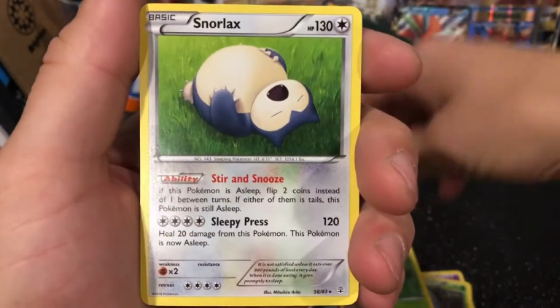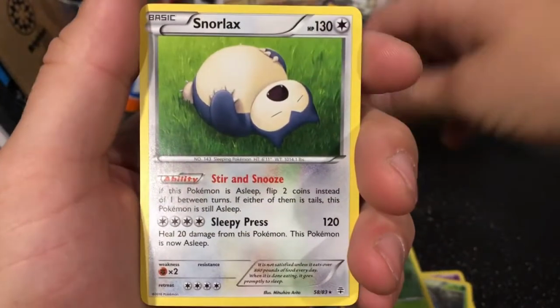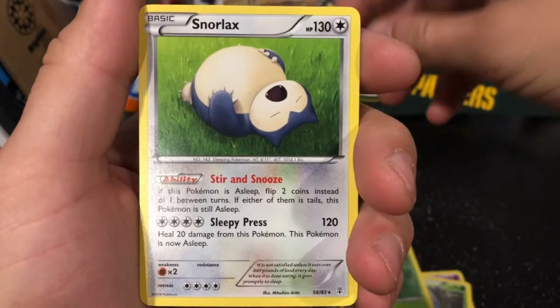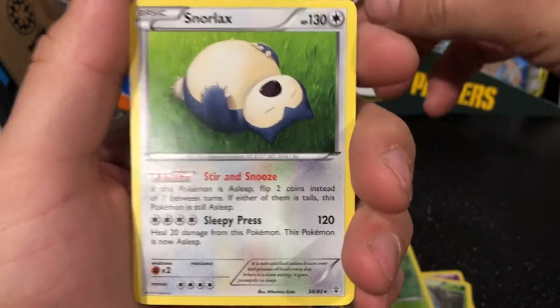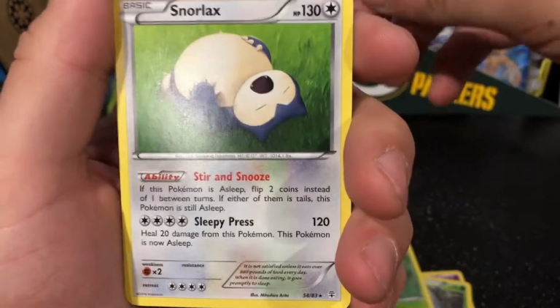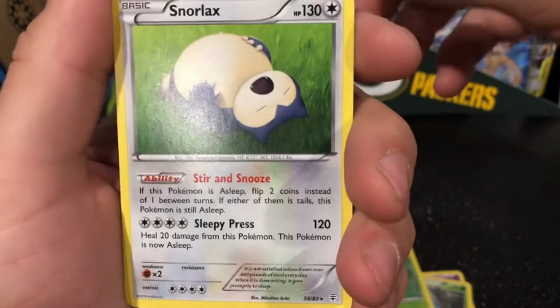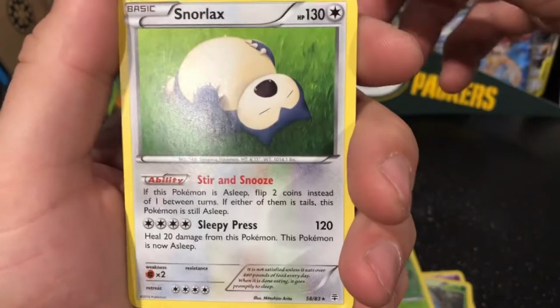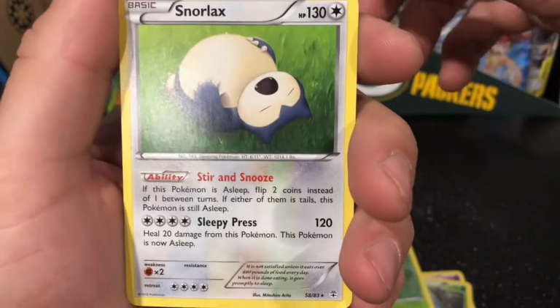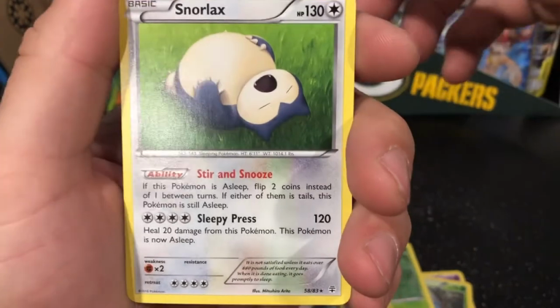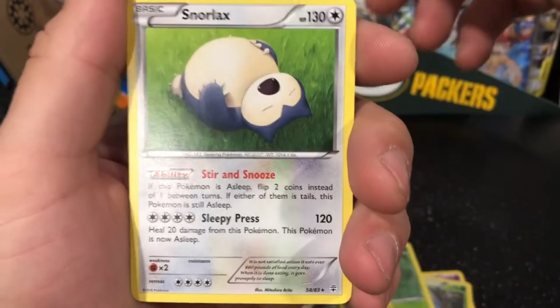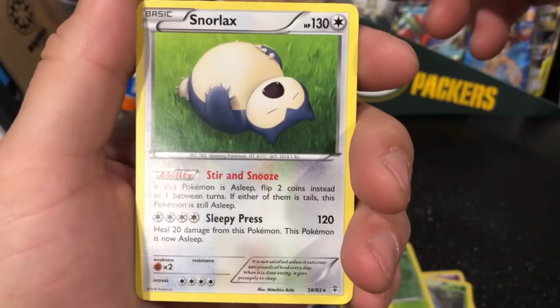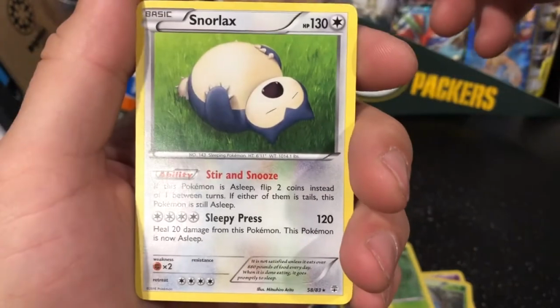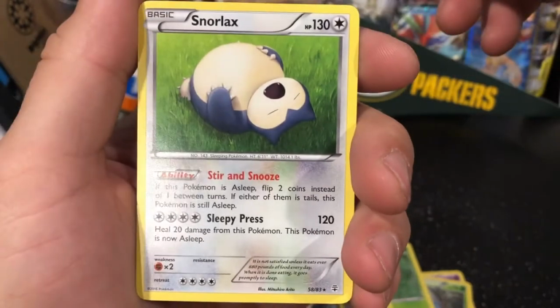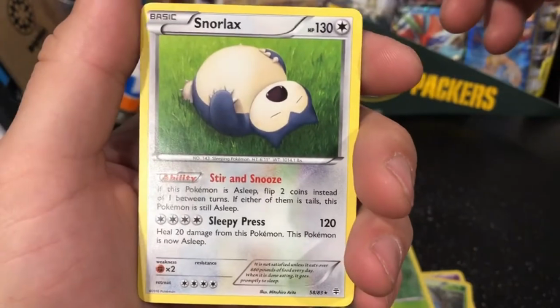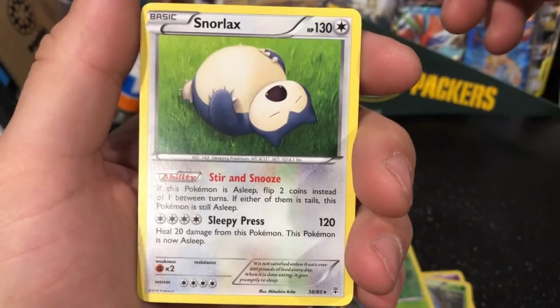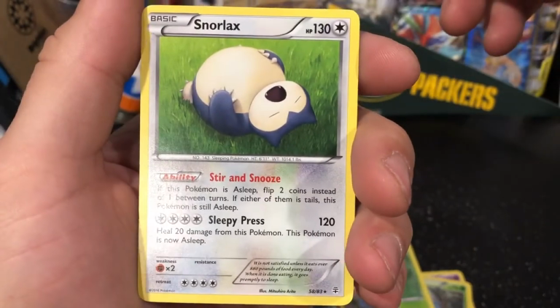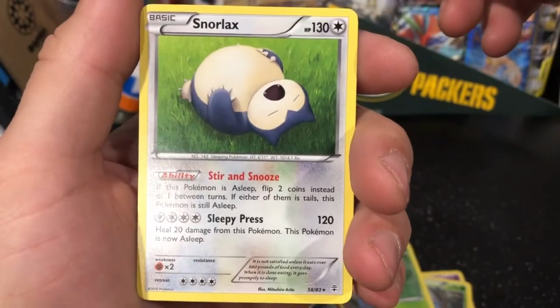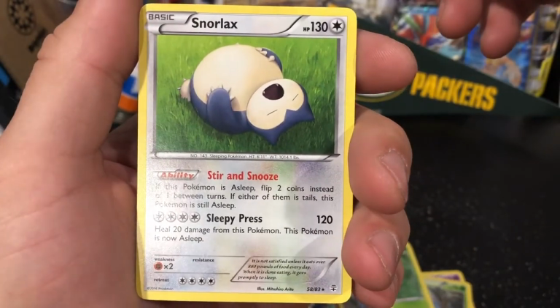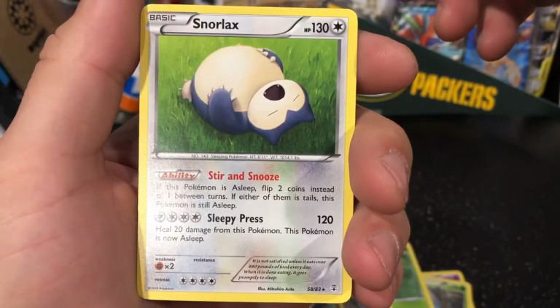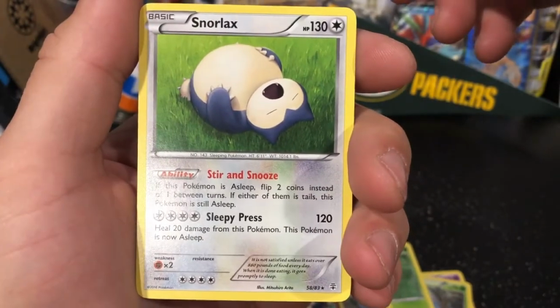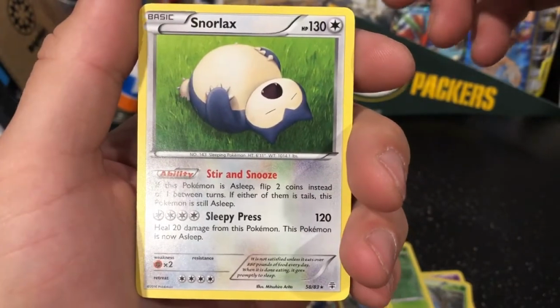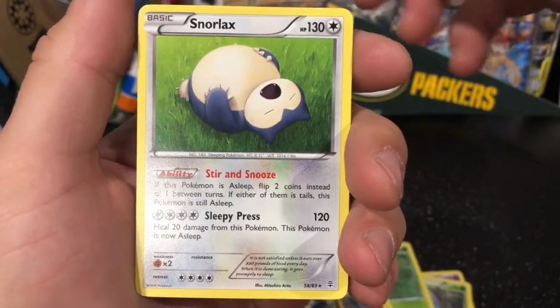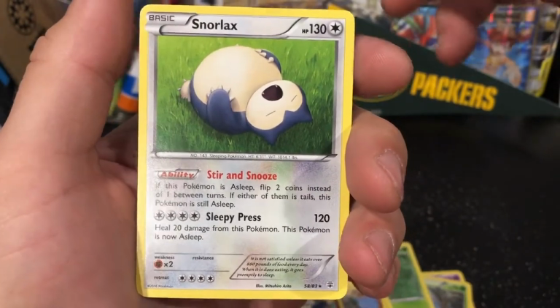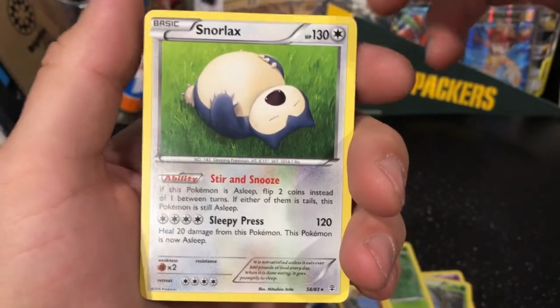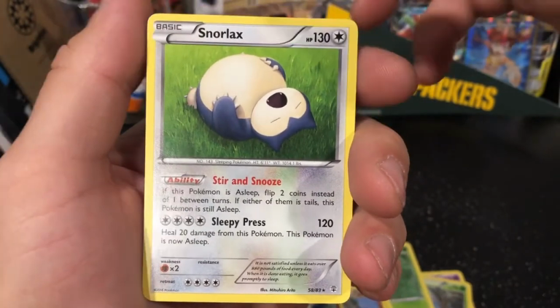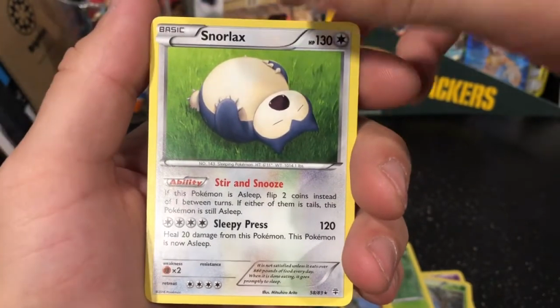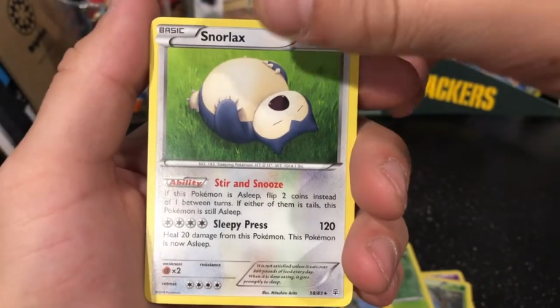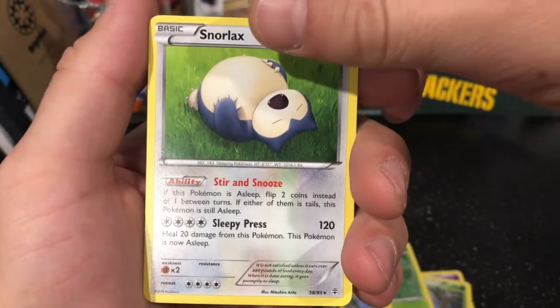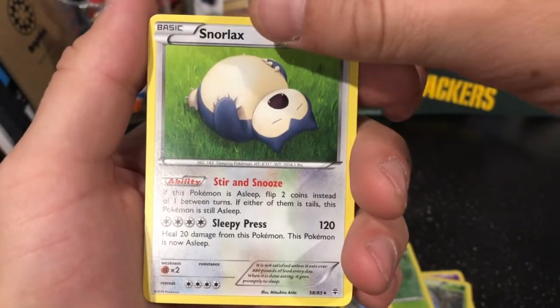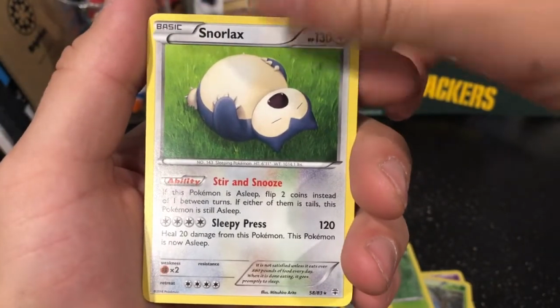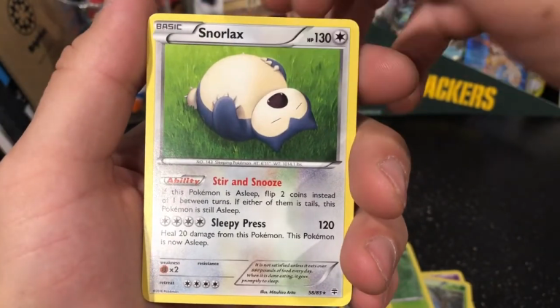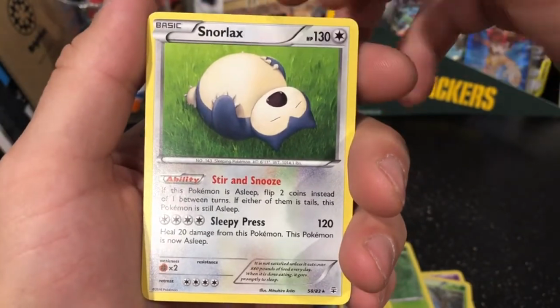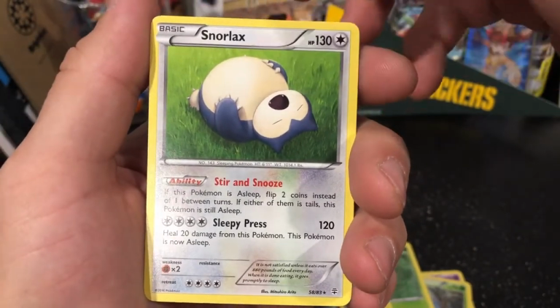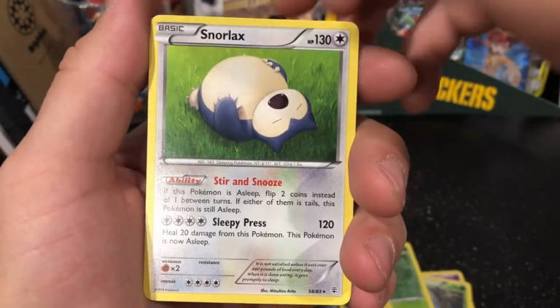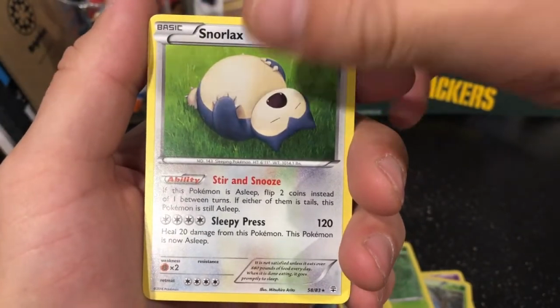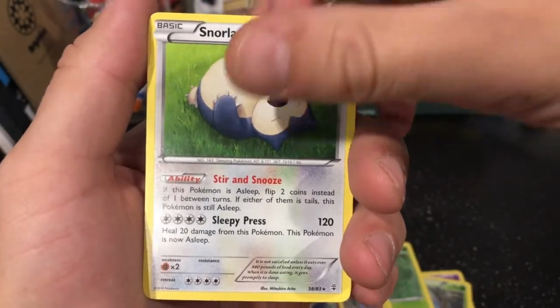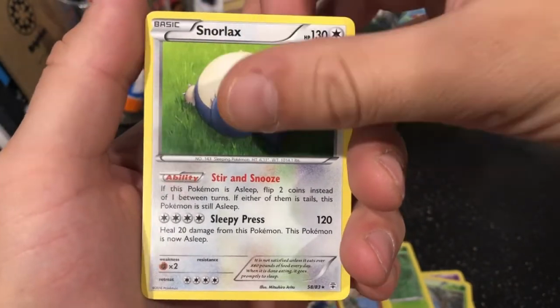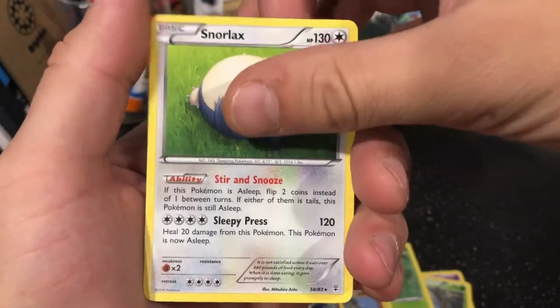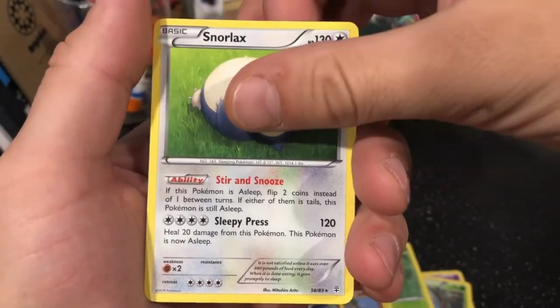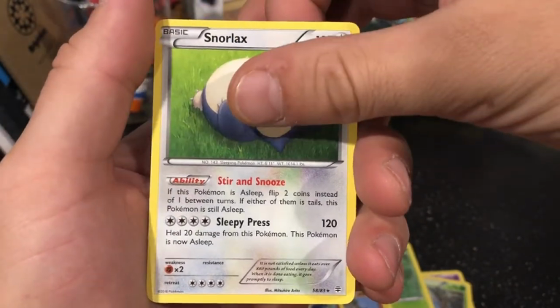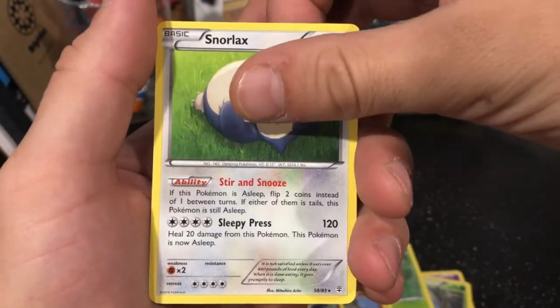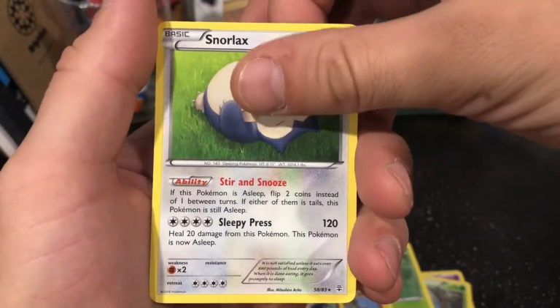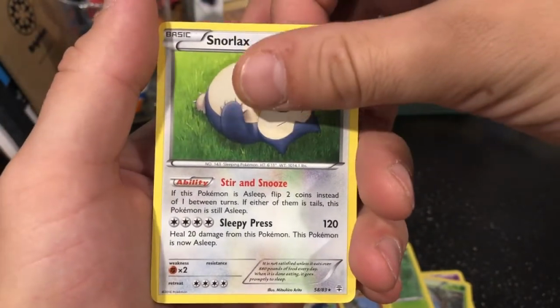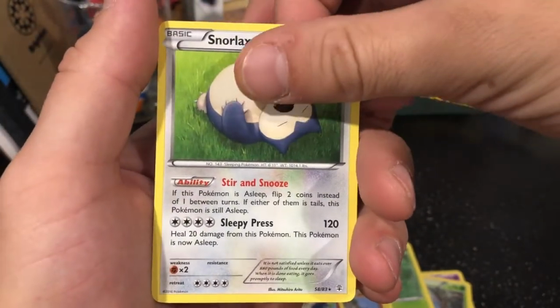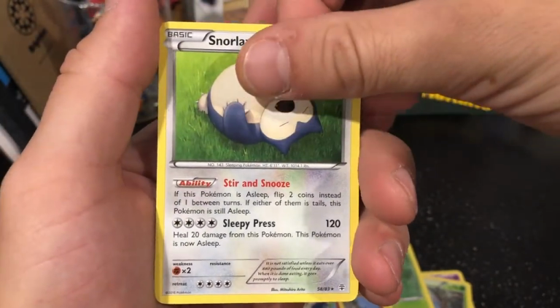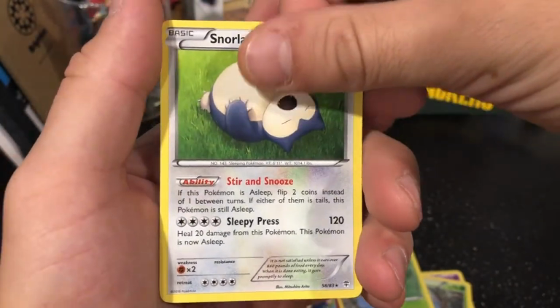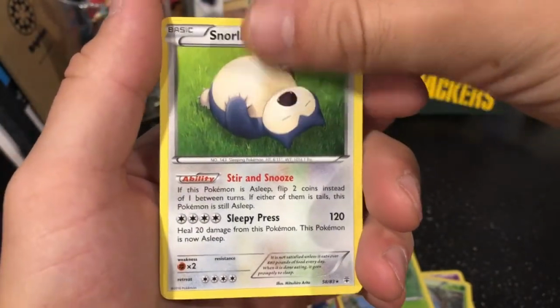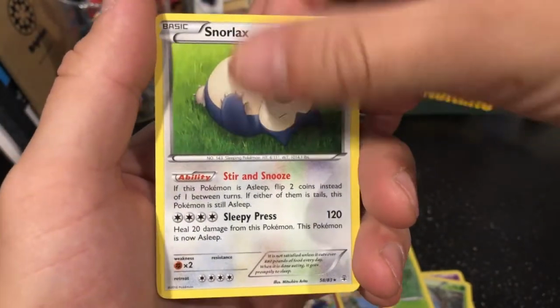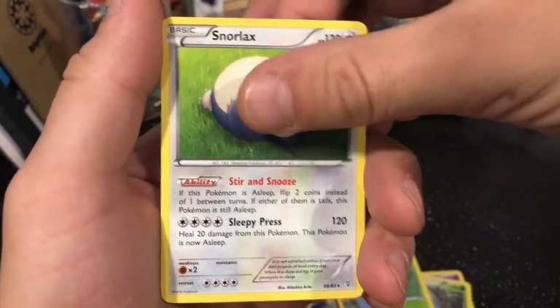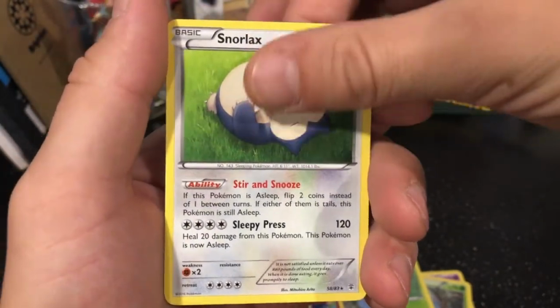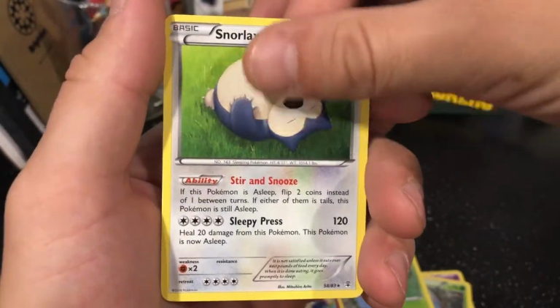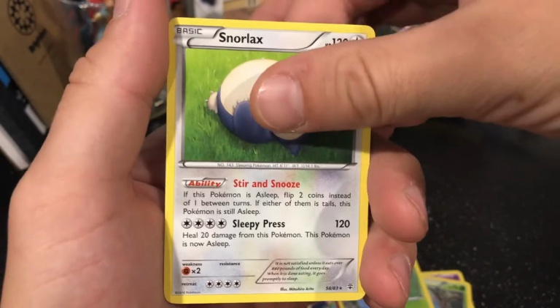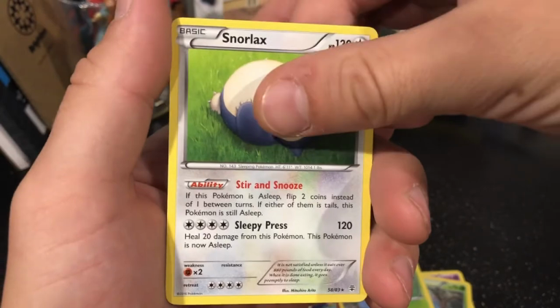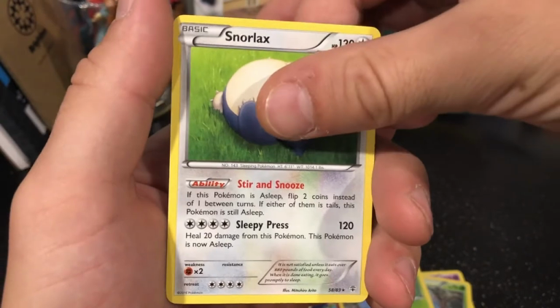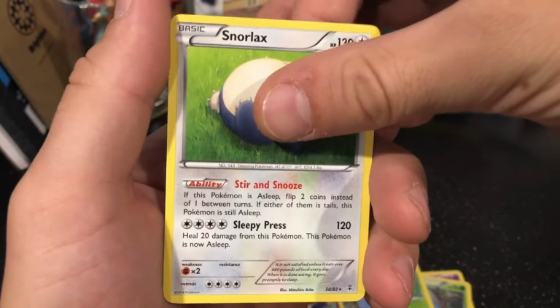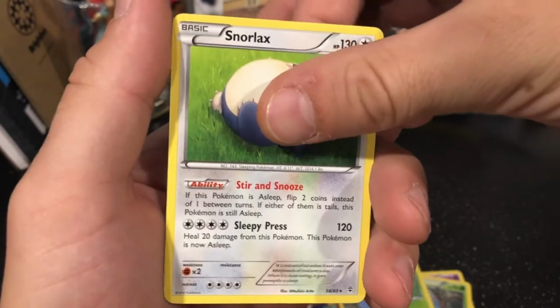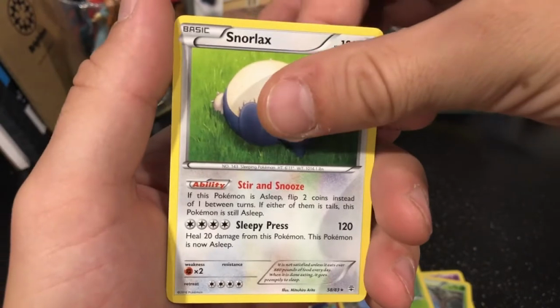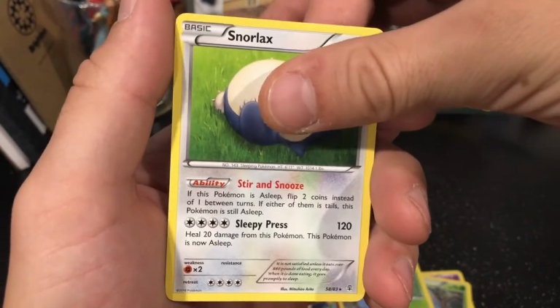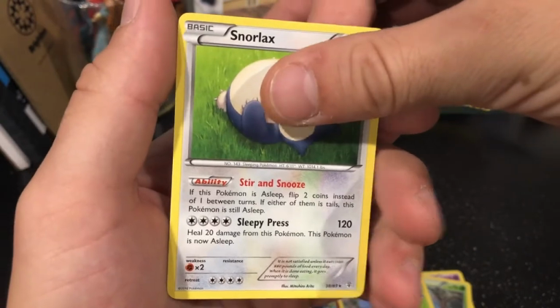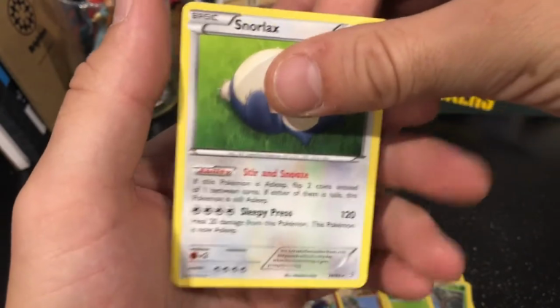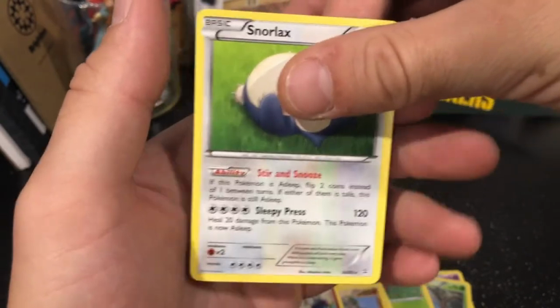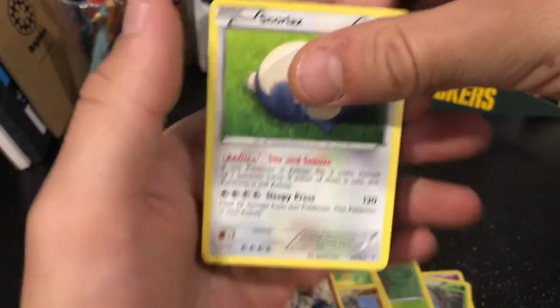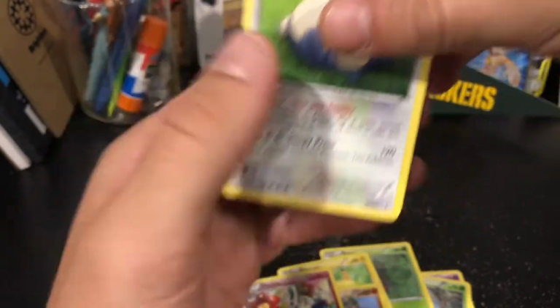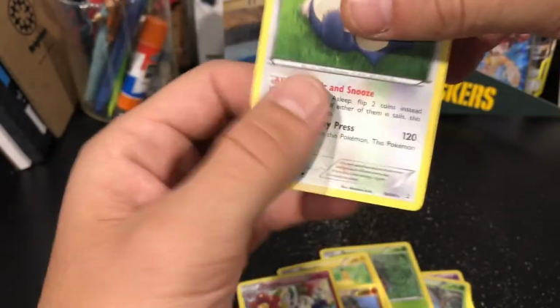Look at that — Floette holo with charms, RC18 of RC32 — rare card 18, that's awesome! I like how there are like five of them and they might be different colored. This is a really cool card — I like the charms and this weird holographic on the forefront of the card. And we're not even done with this pack! We got a Snorlax — just the plainest card, just sitting on grass.